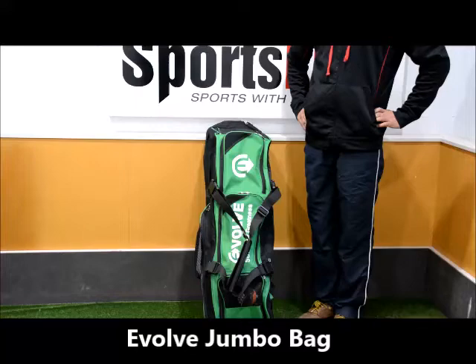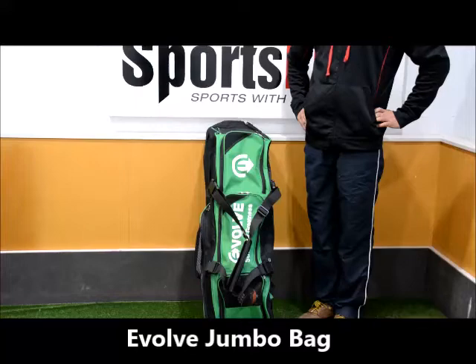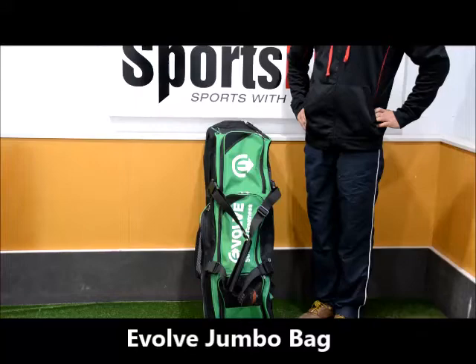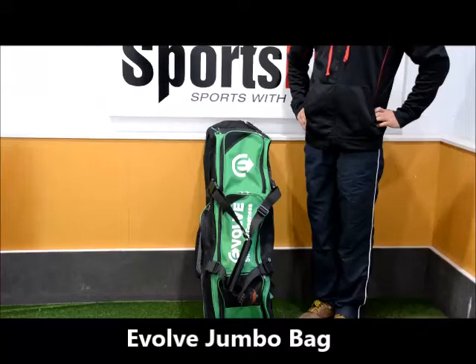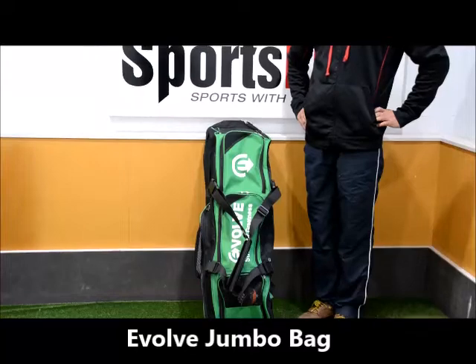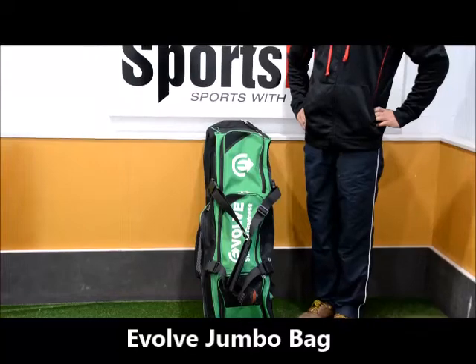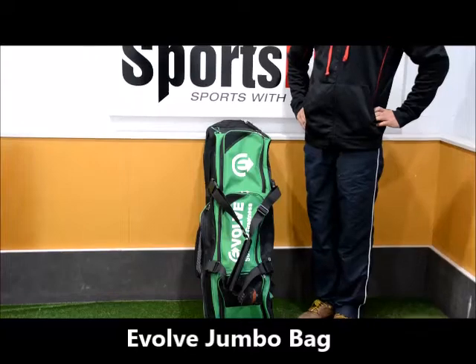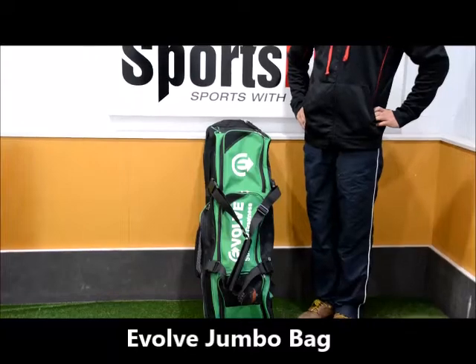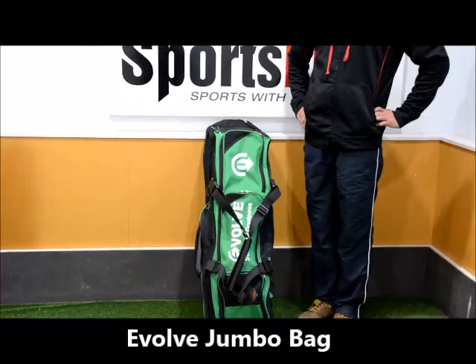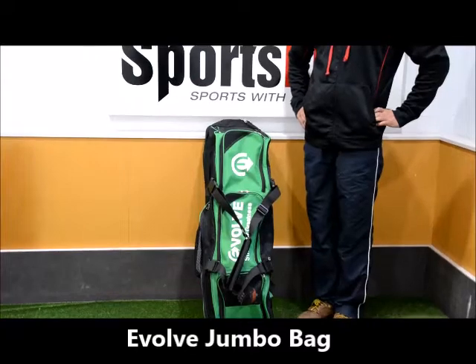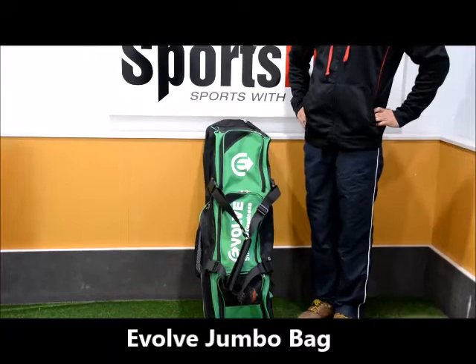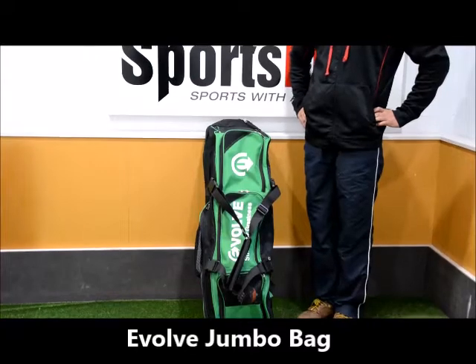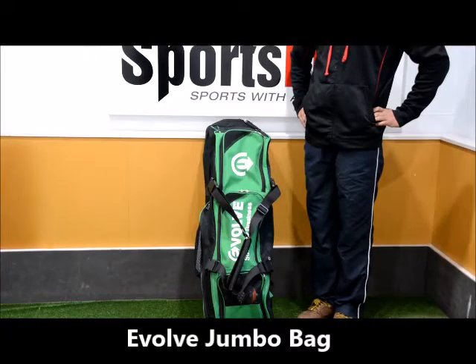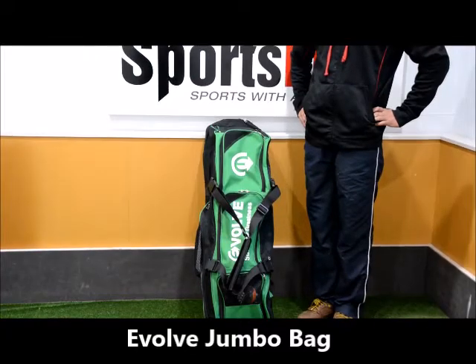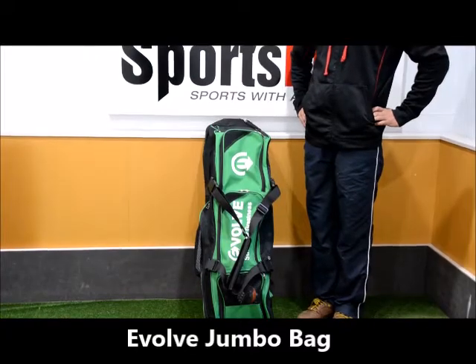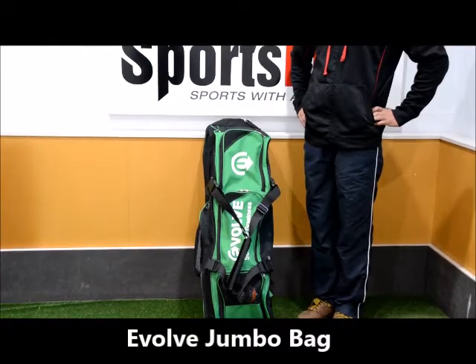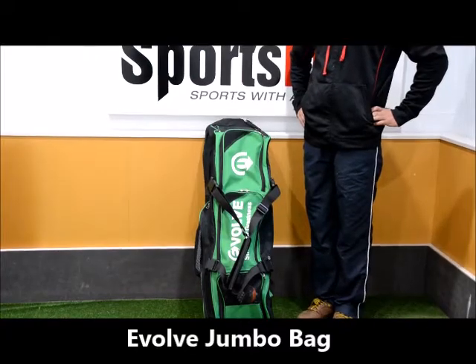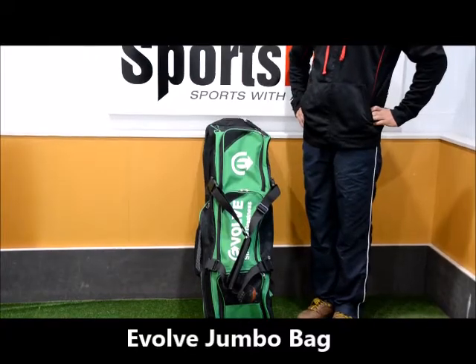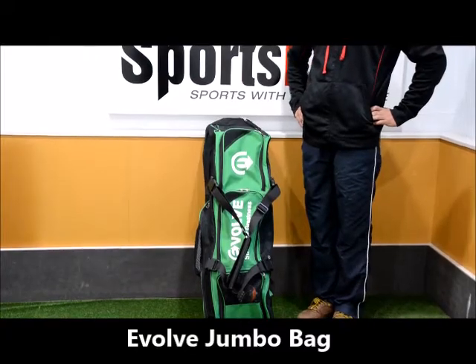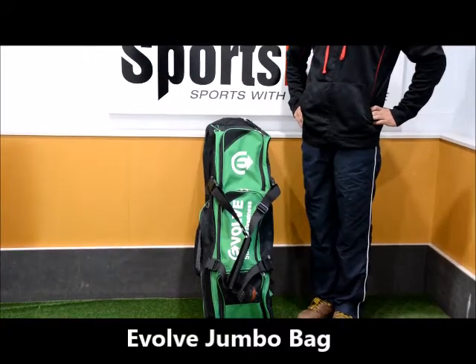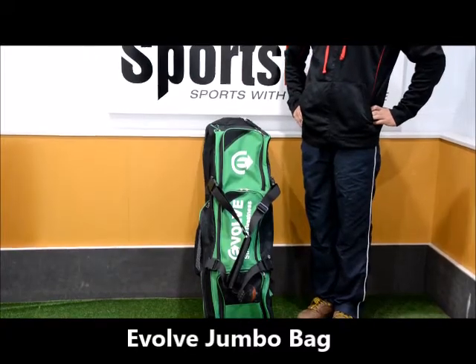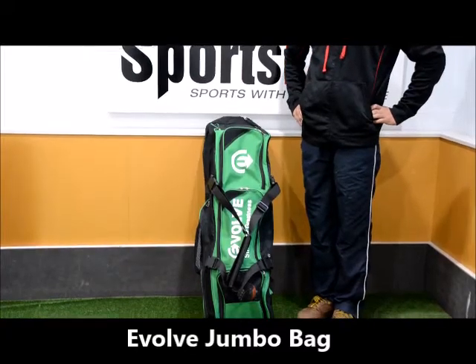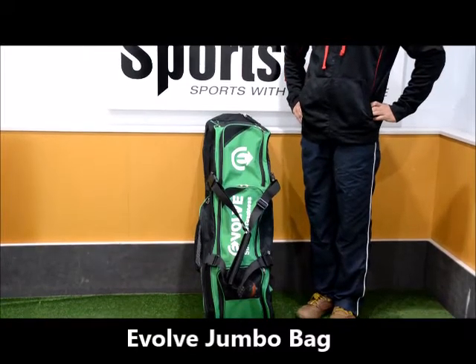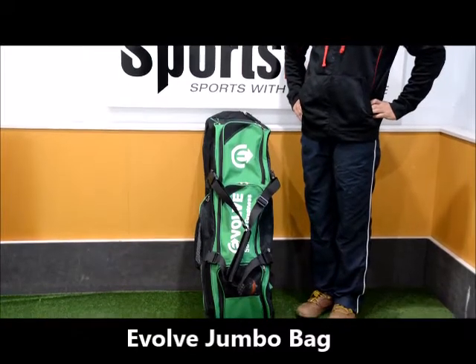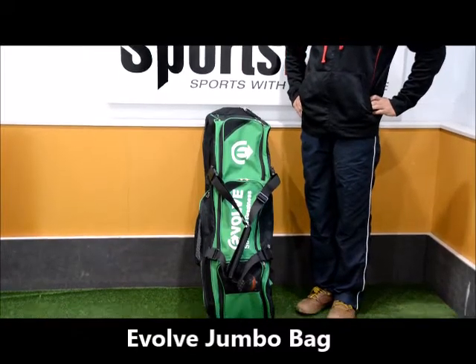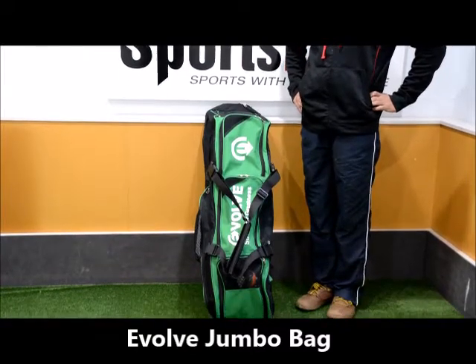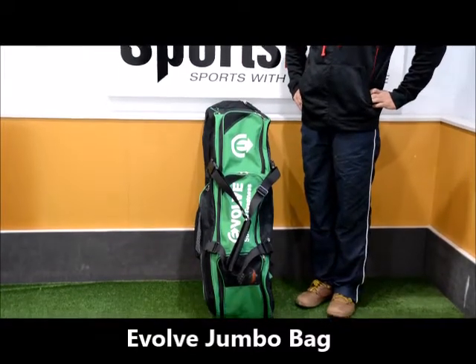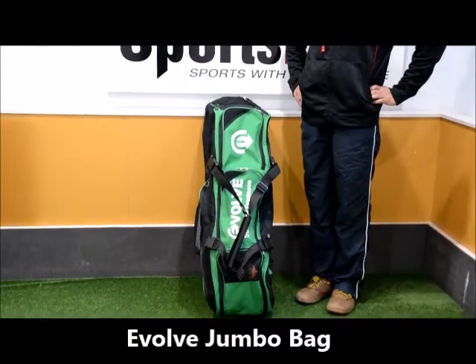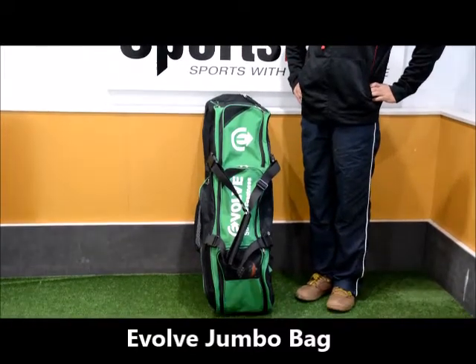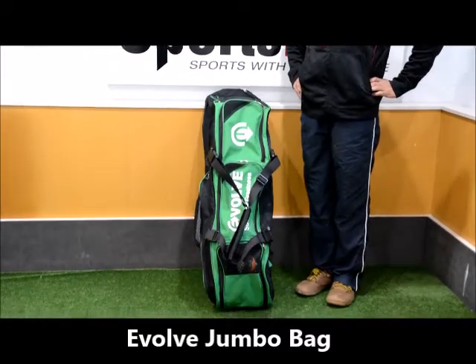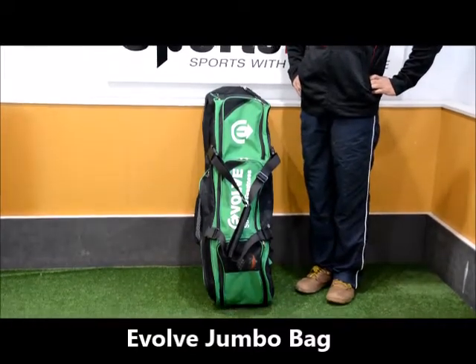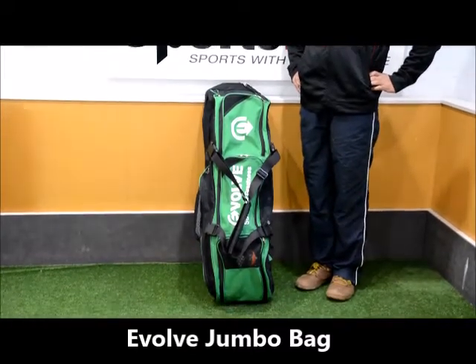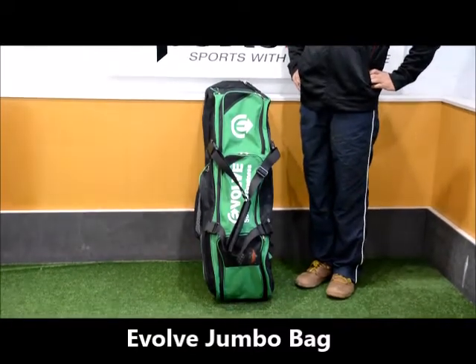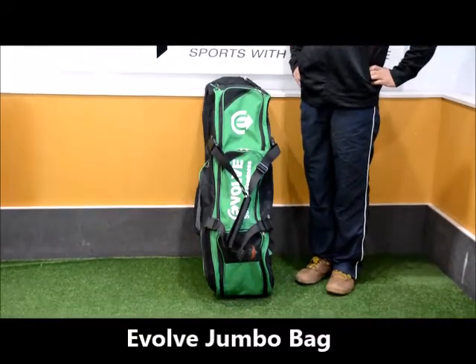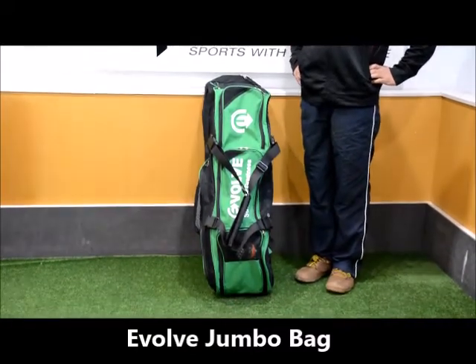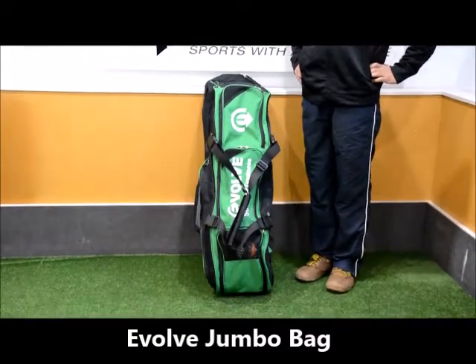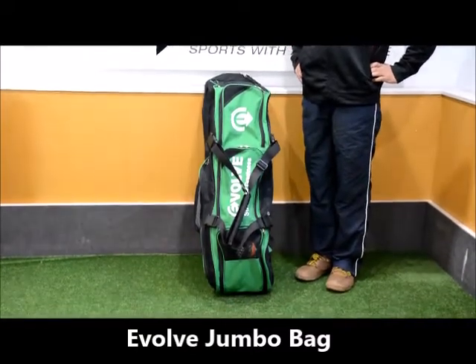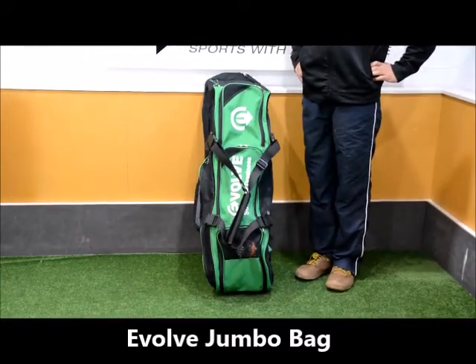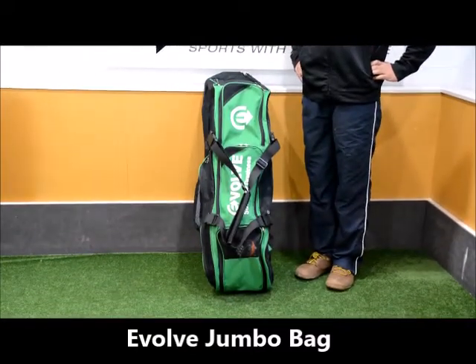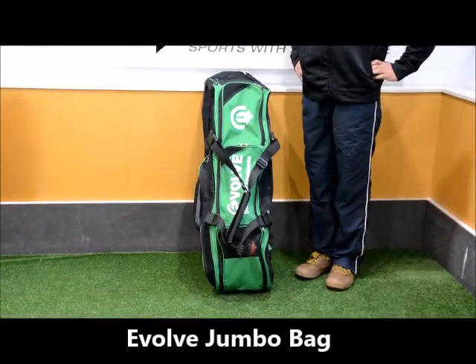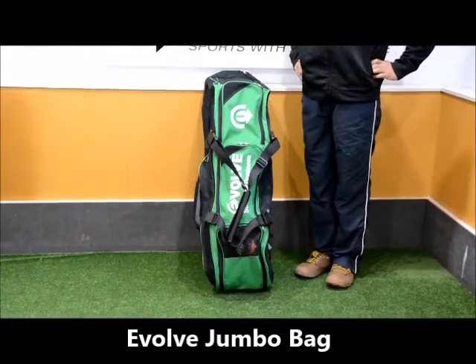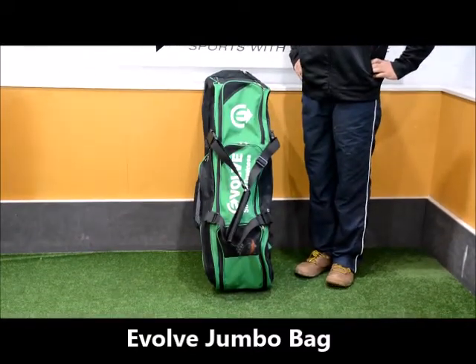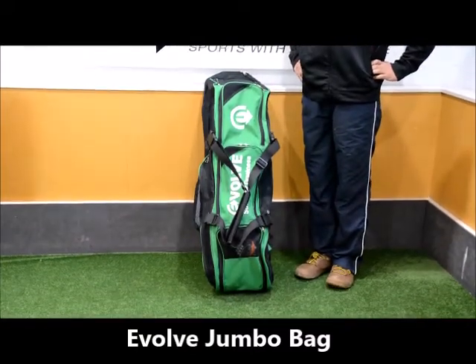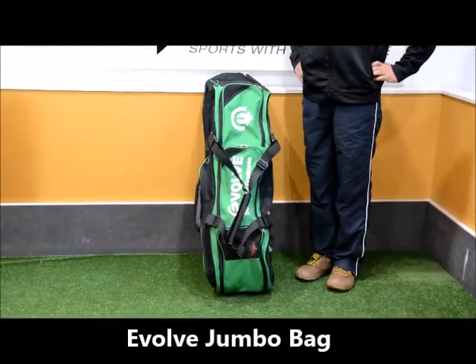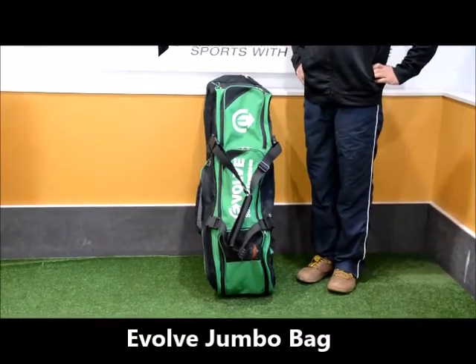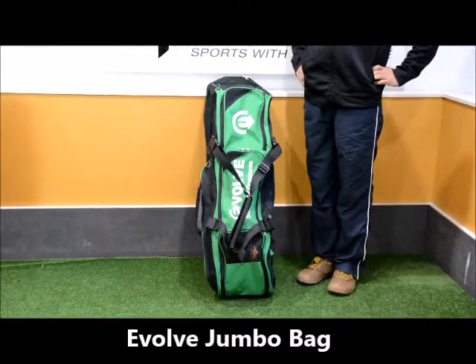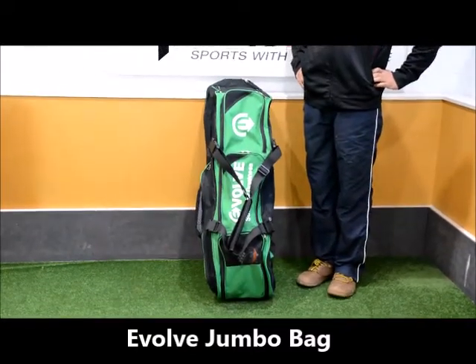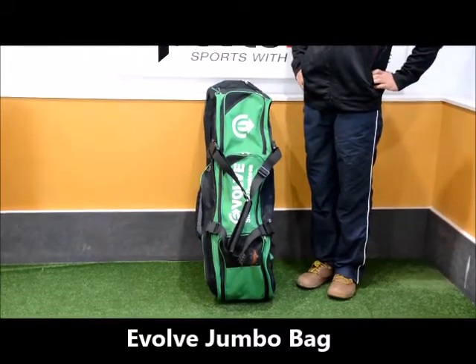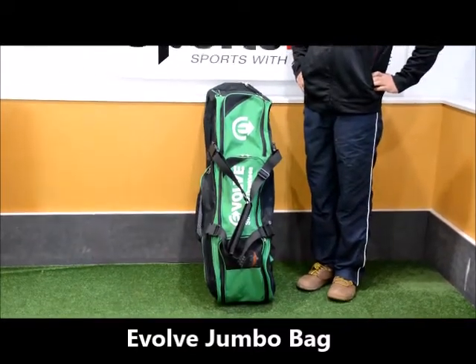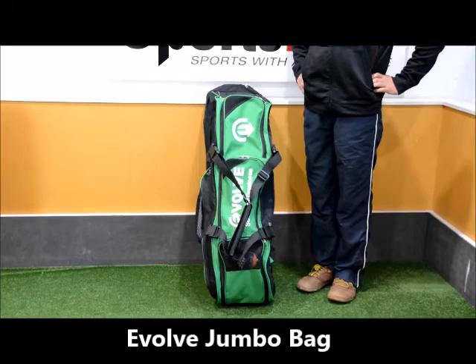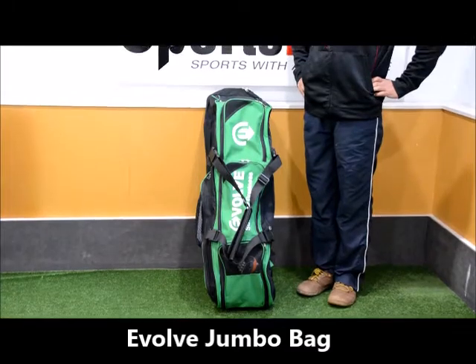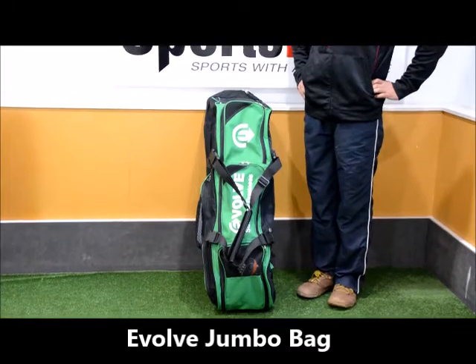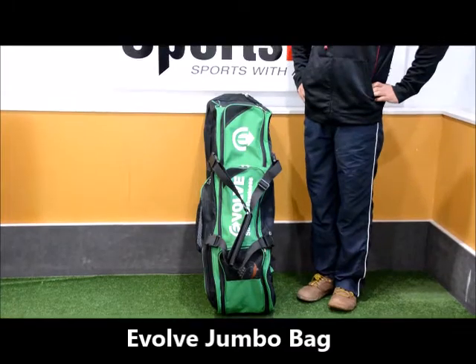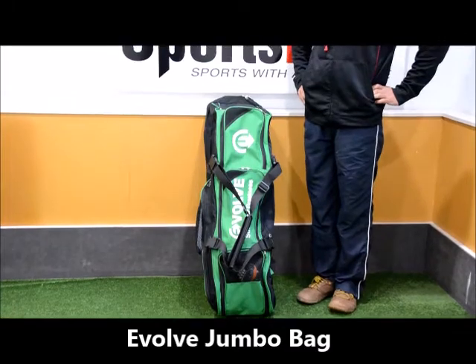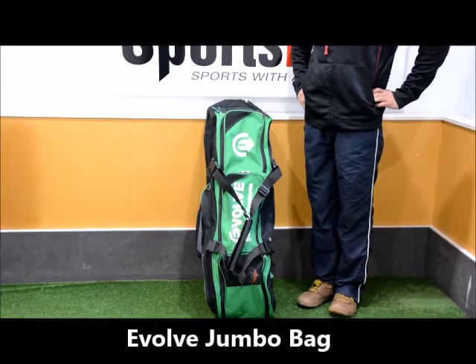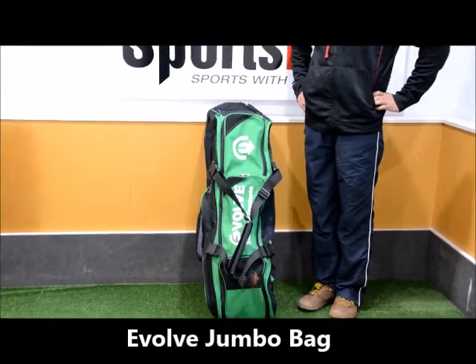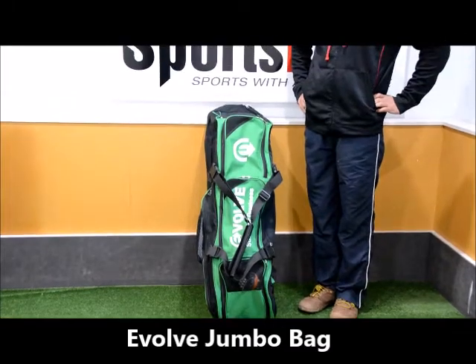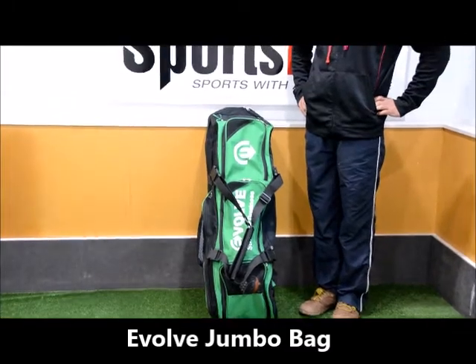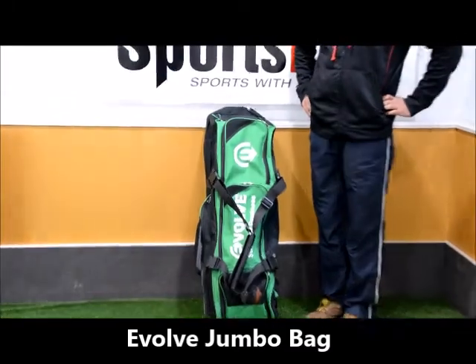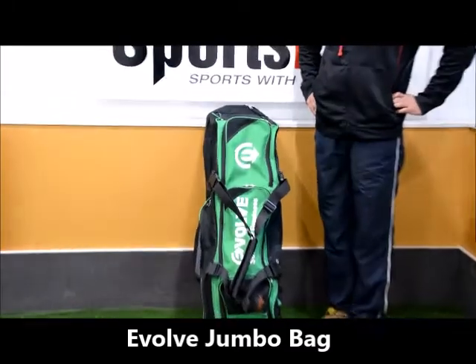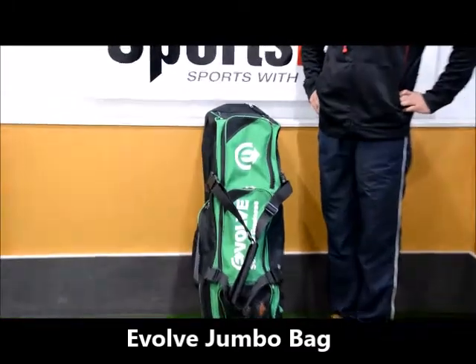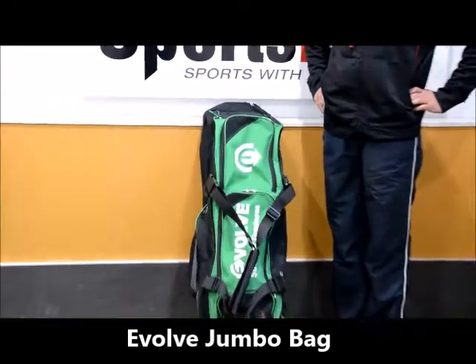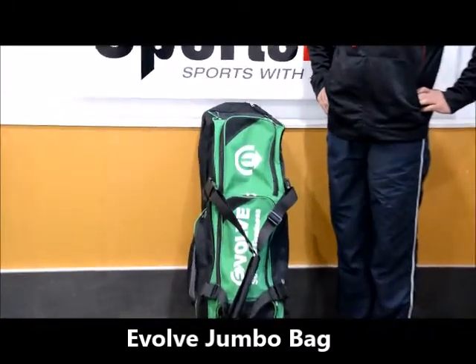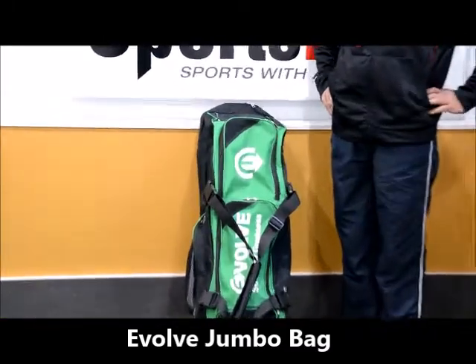Hi guys, welcome to Sports First TV. We're going to have a look at the brand new Jumbo Bag for Evolve, called Jumbo for a reason — it can fit all your stuff.